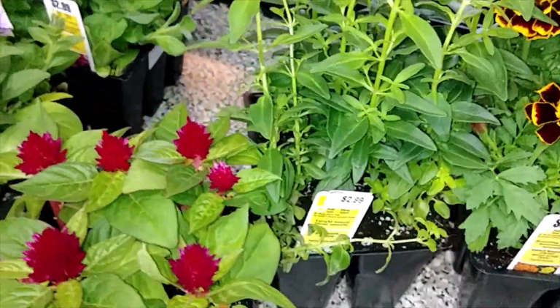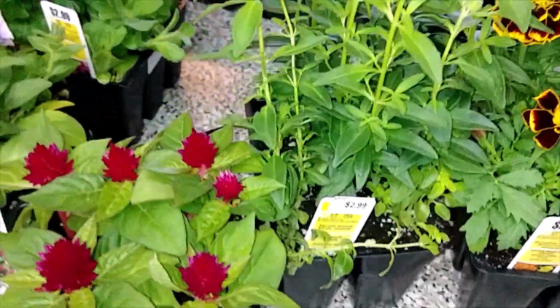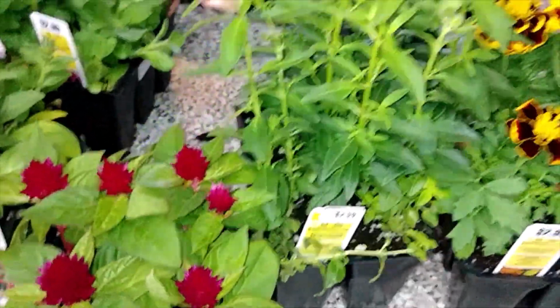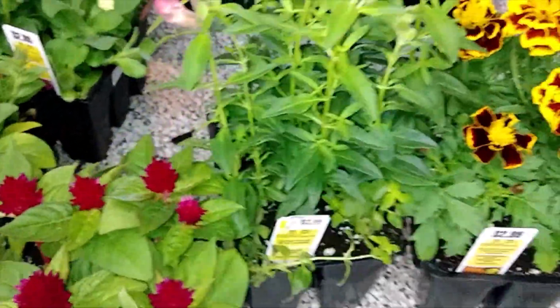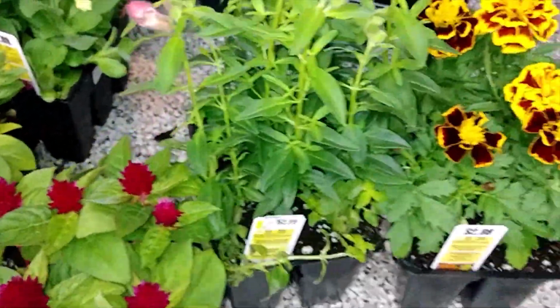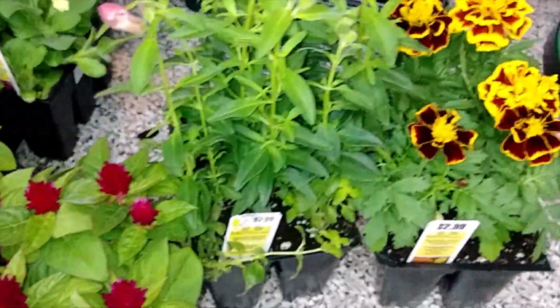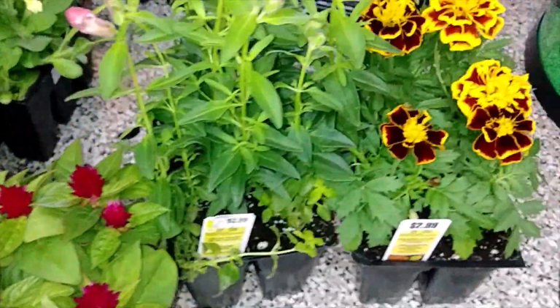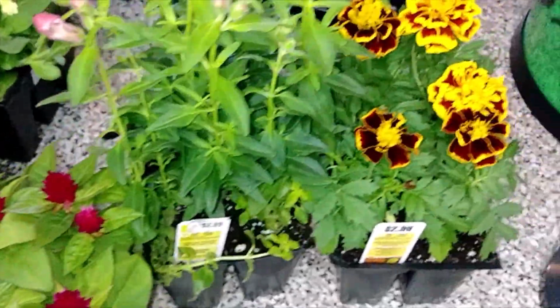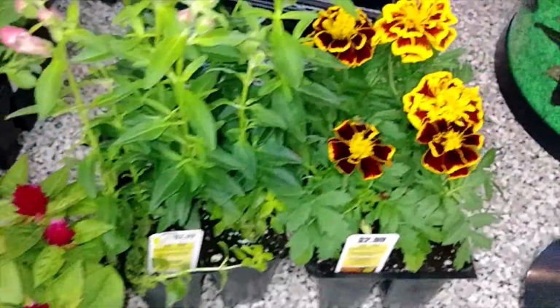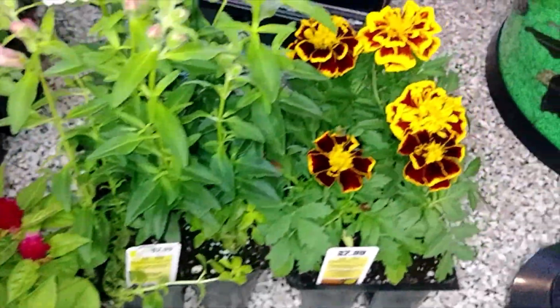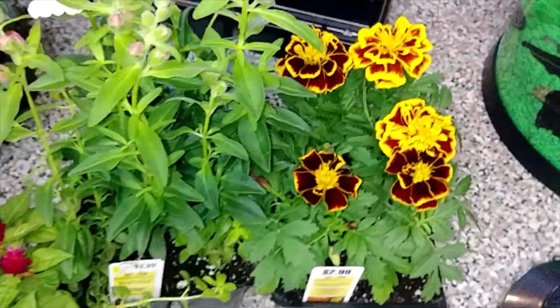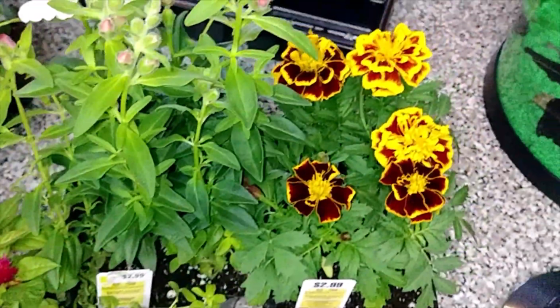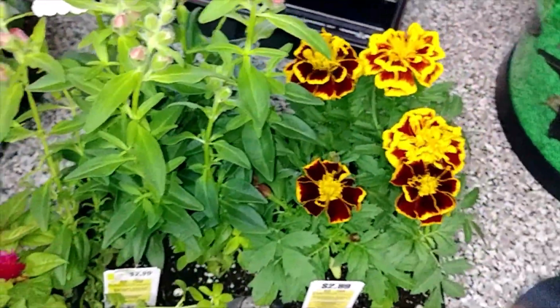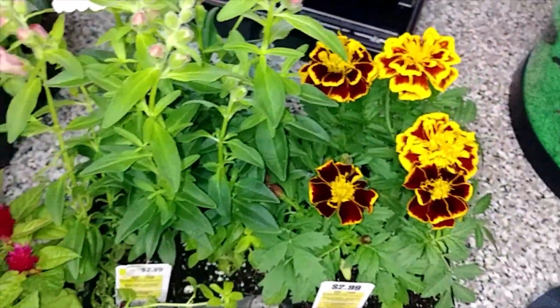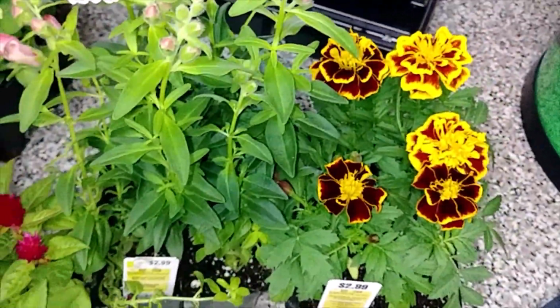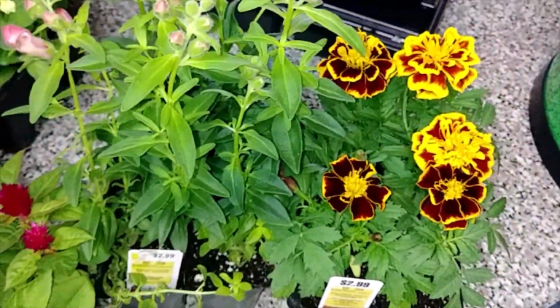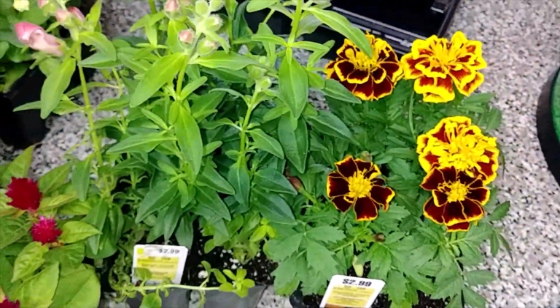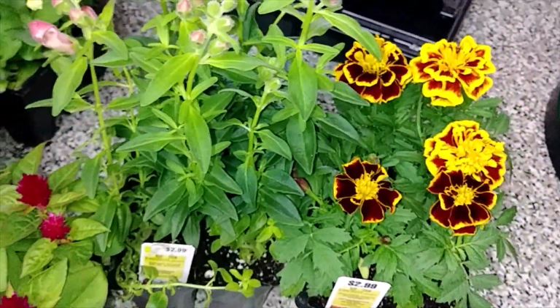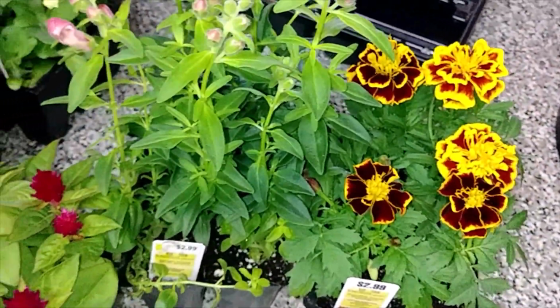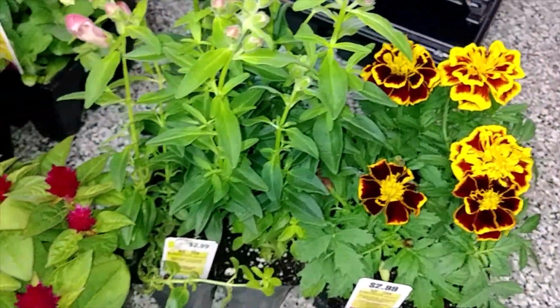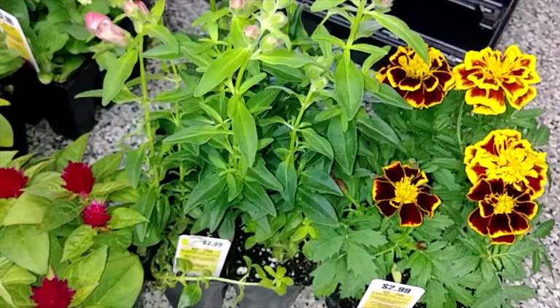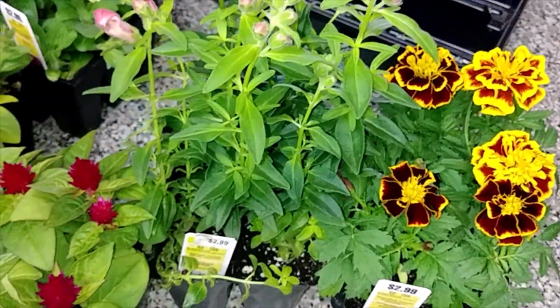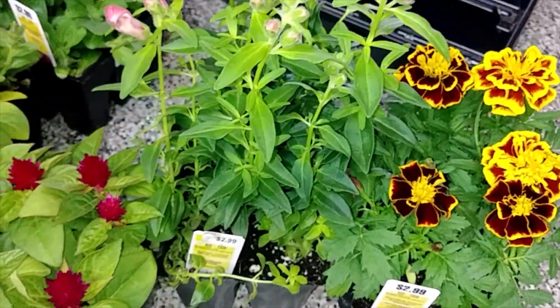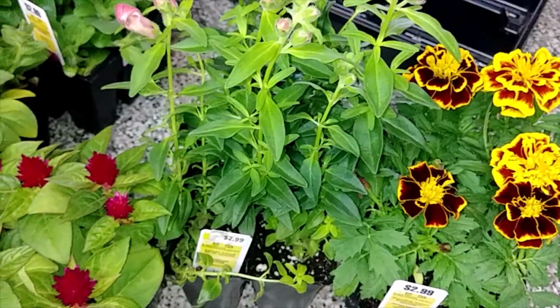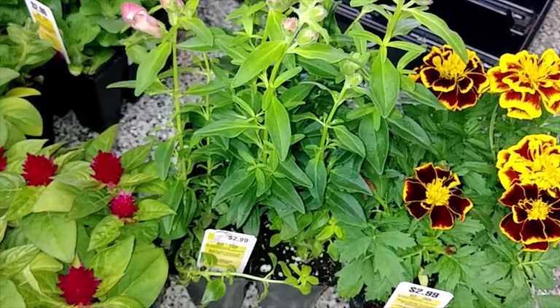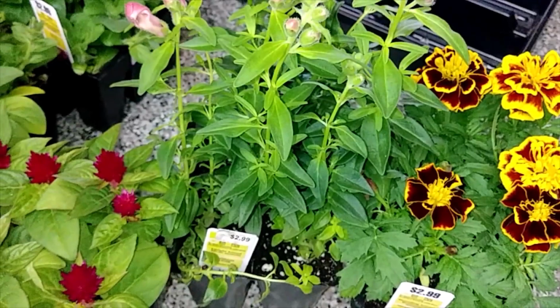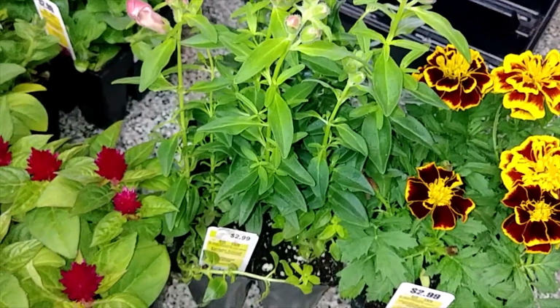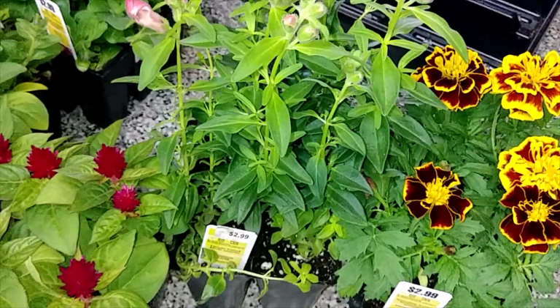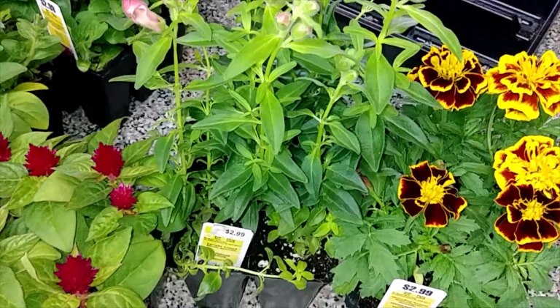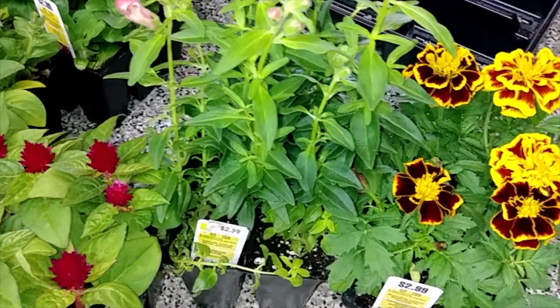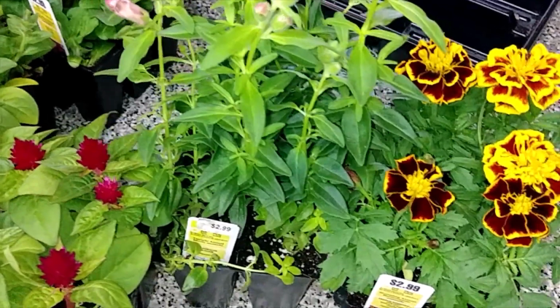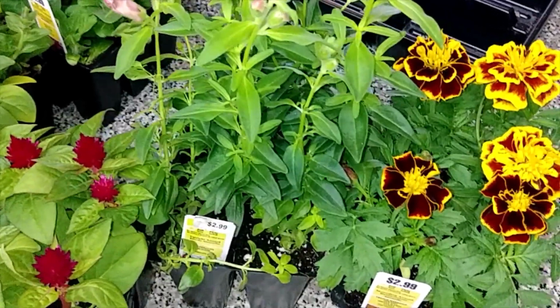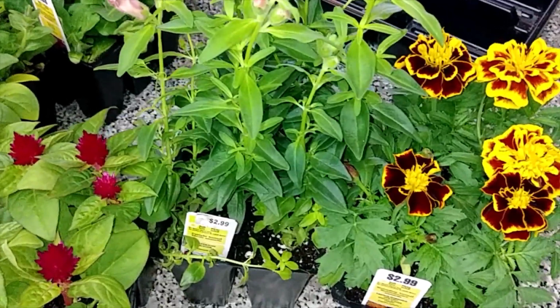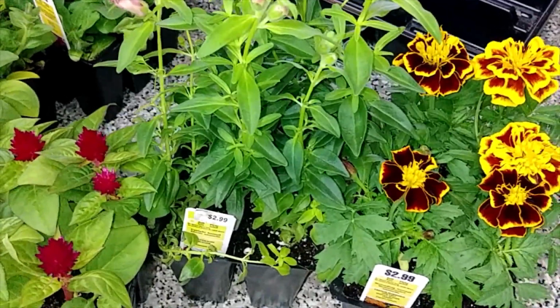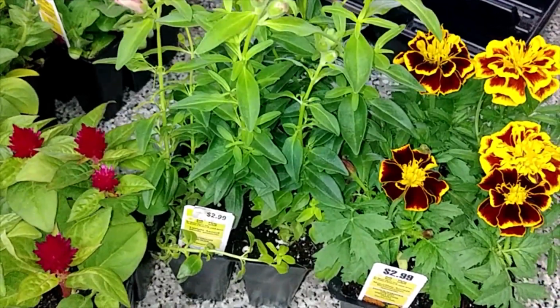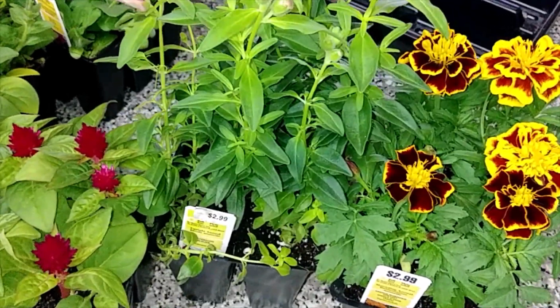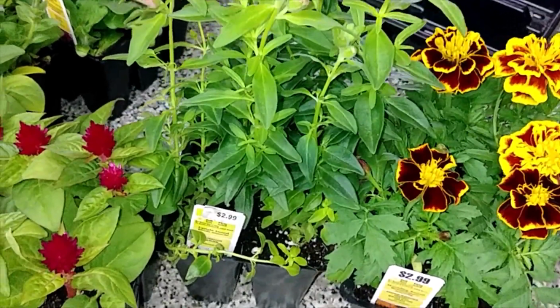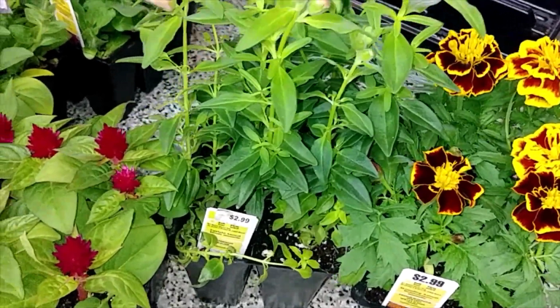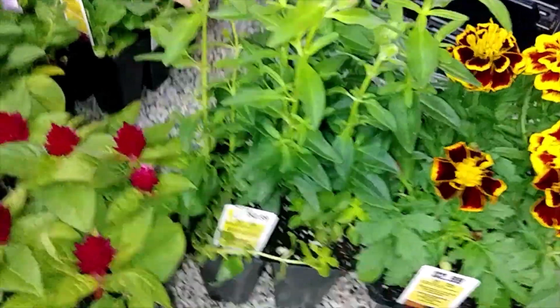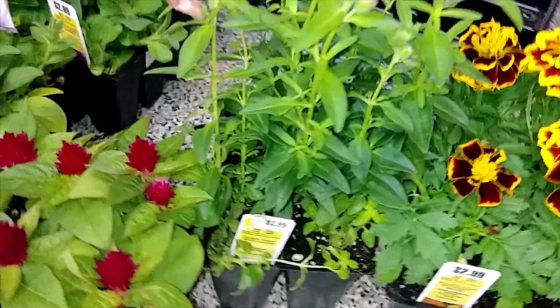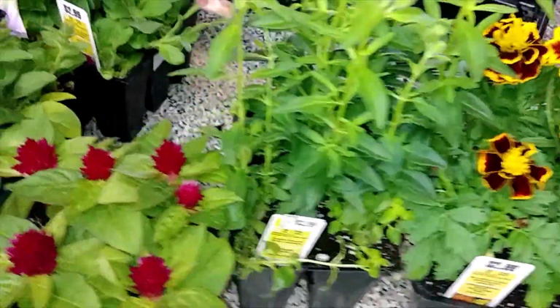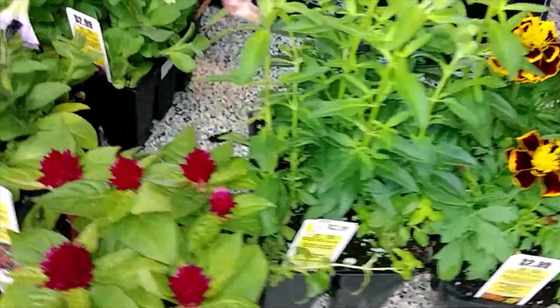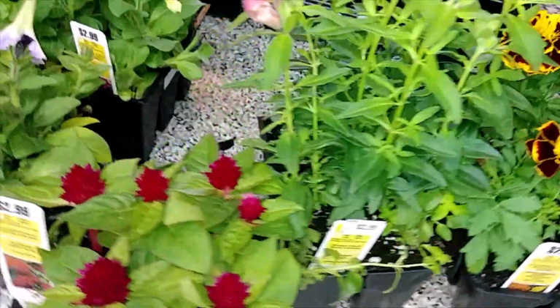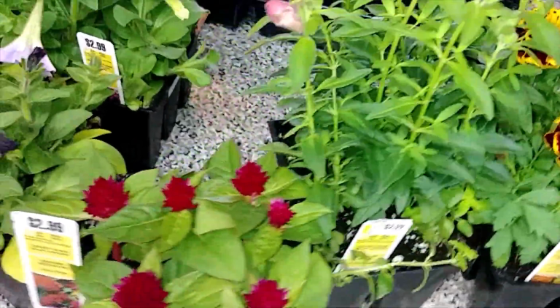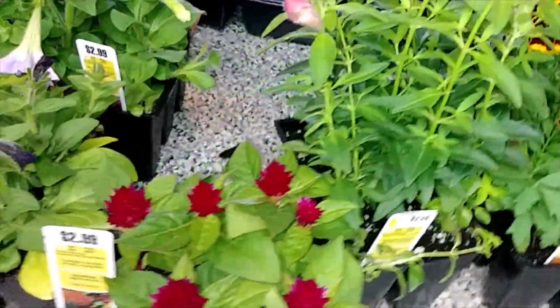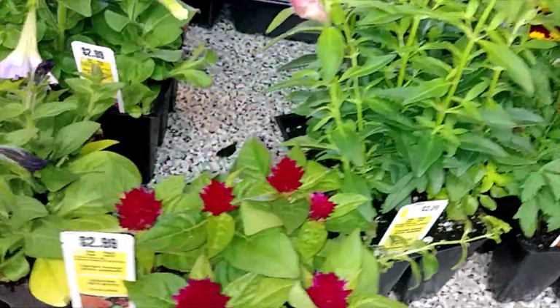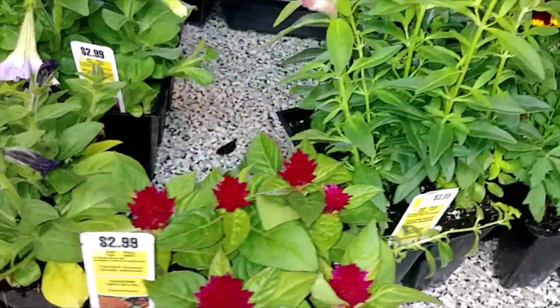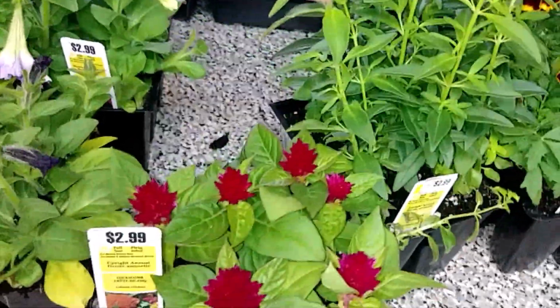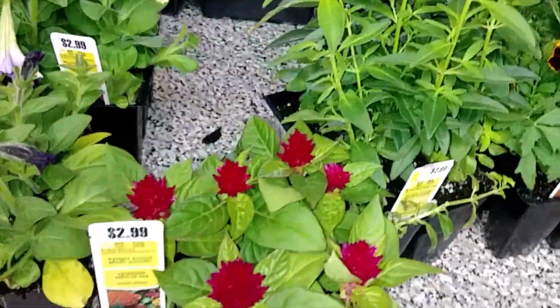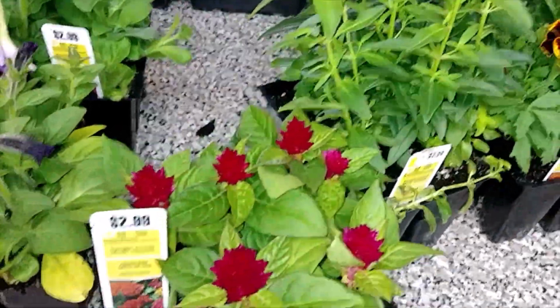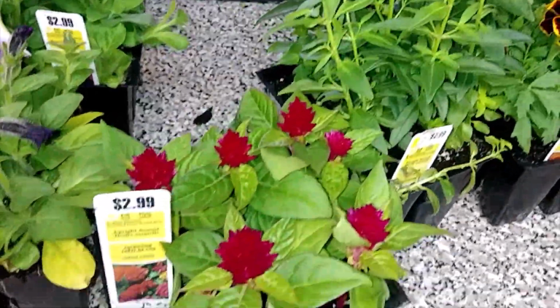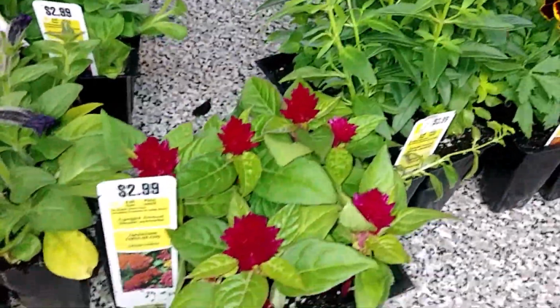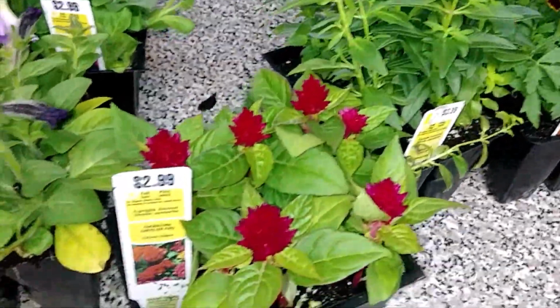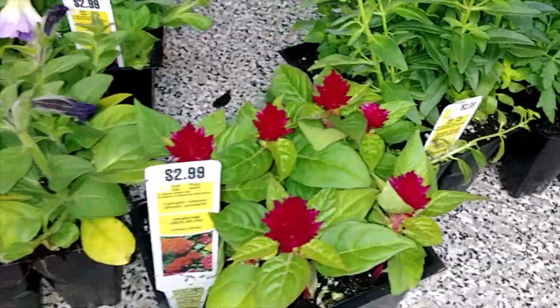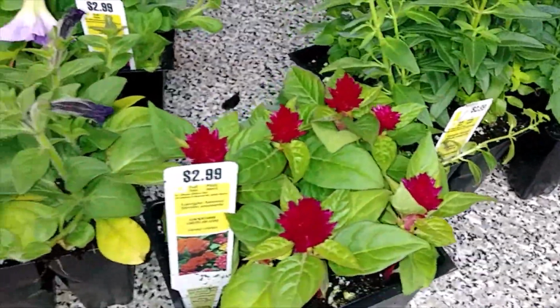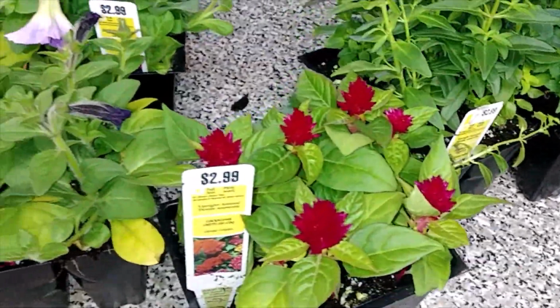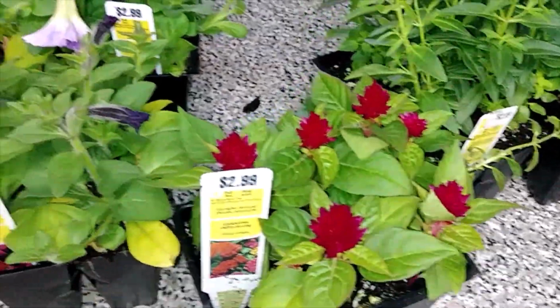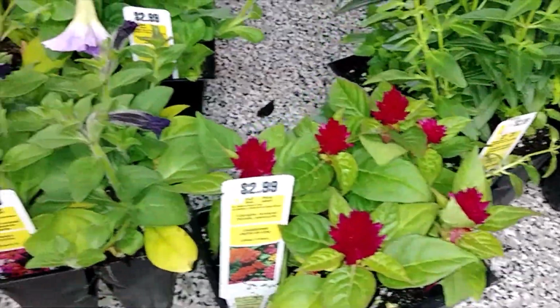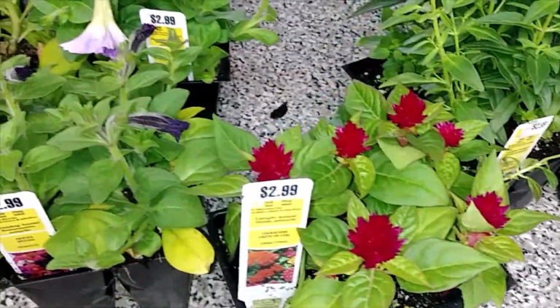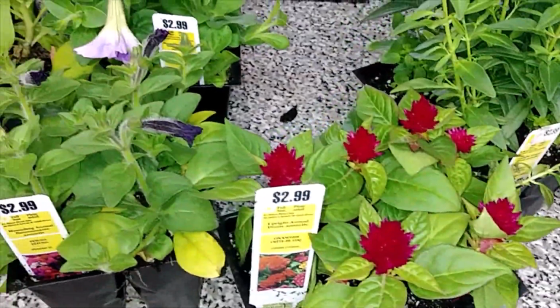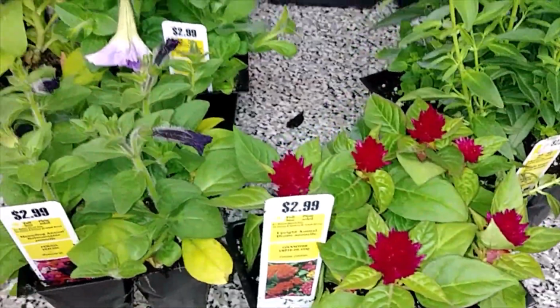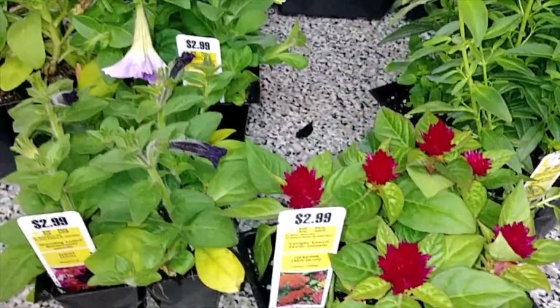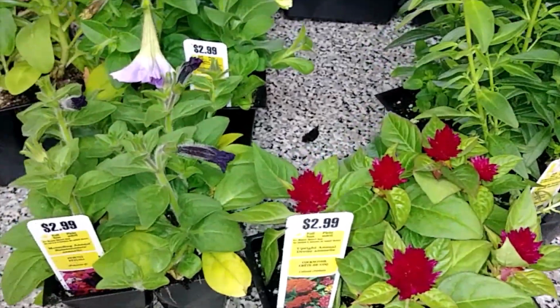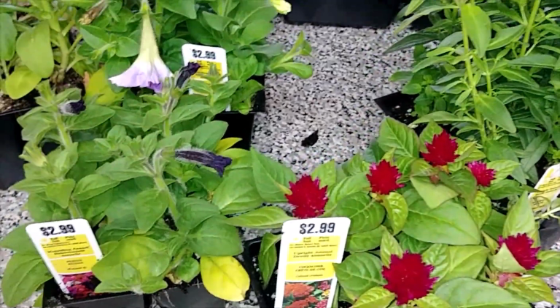Hopefully the hummingbirds show up. I do have the hummingbird feeder also on the window, and we'll see.